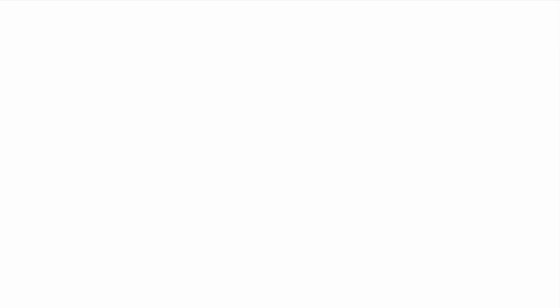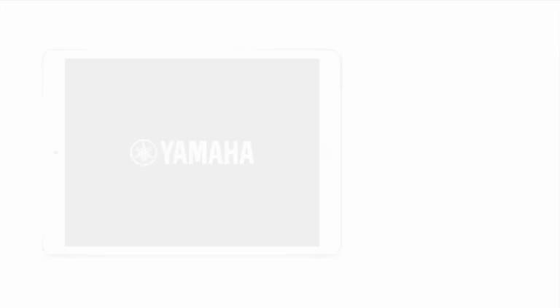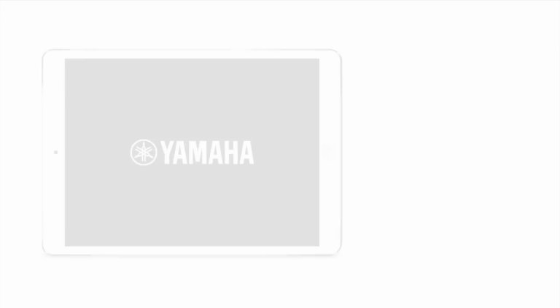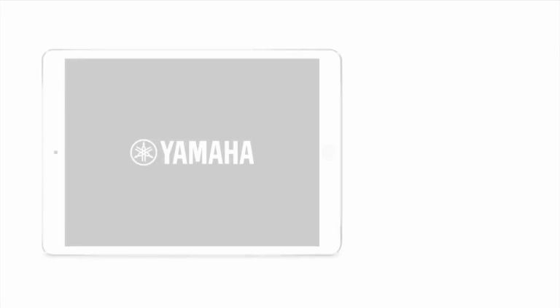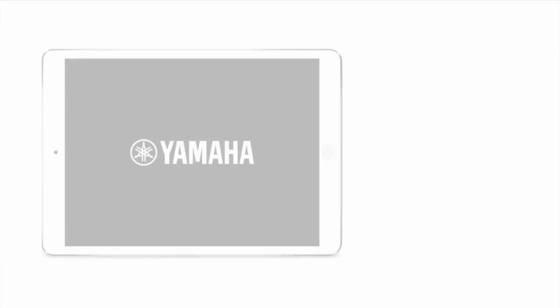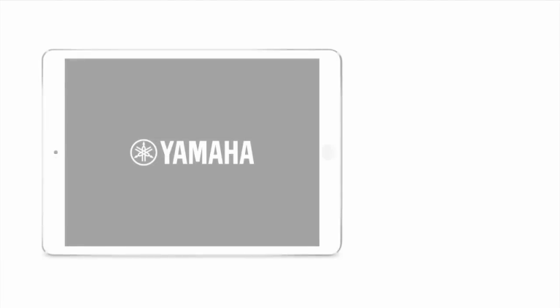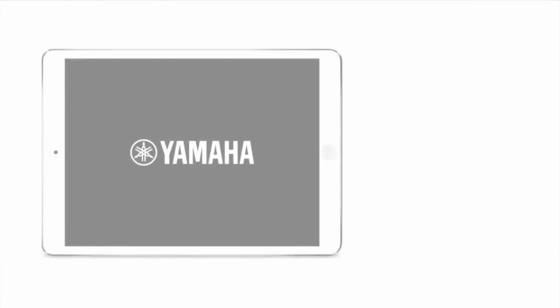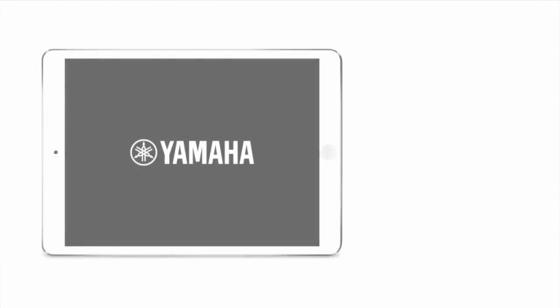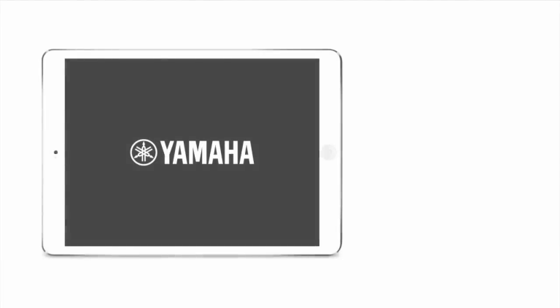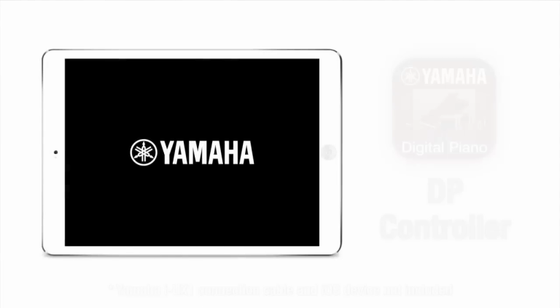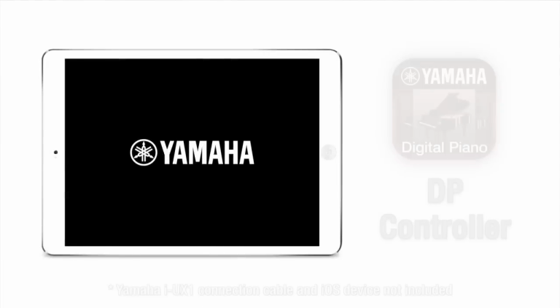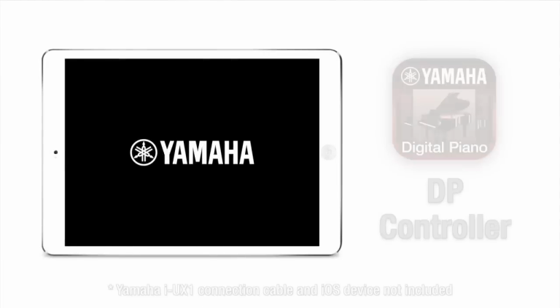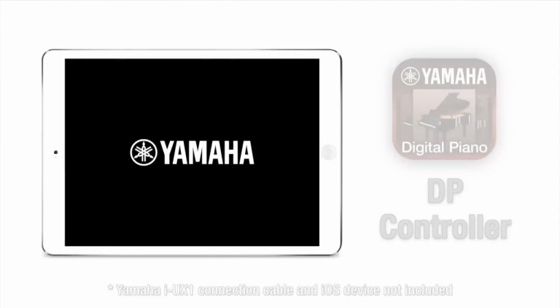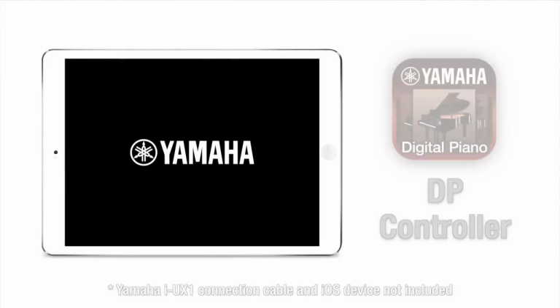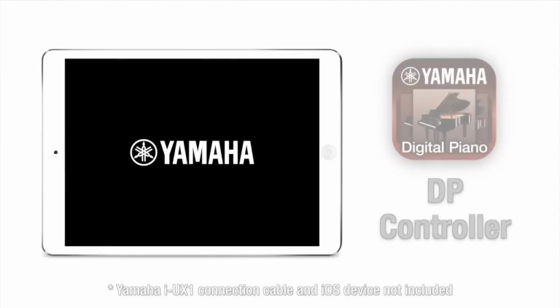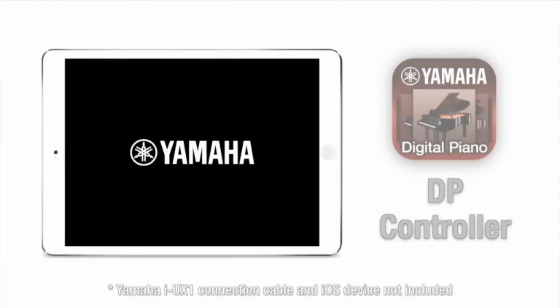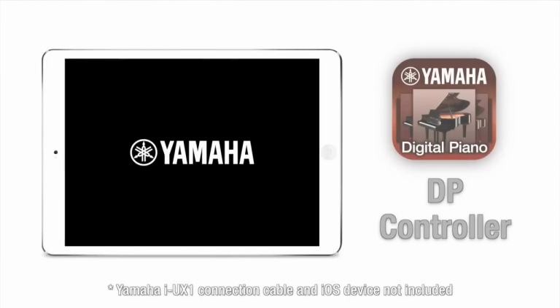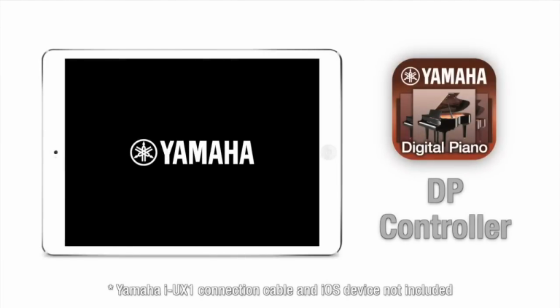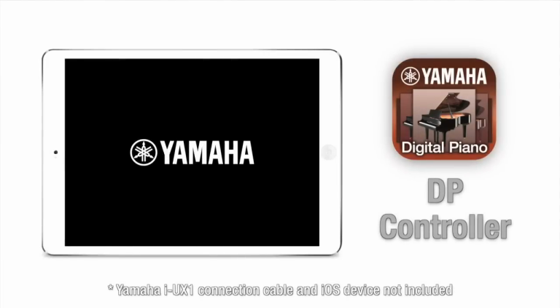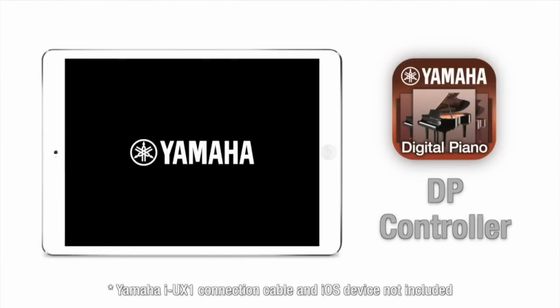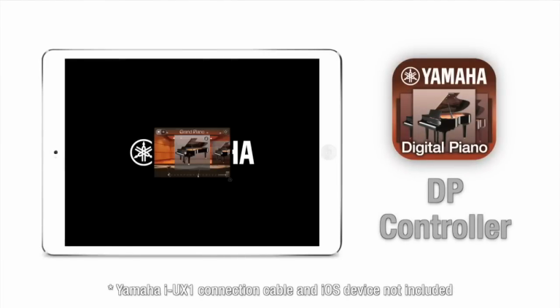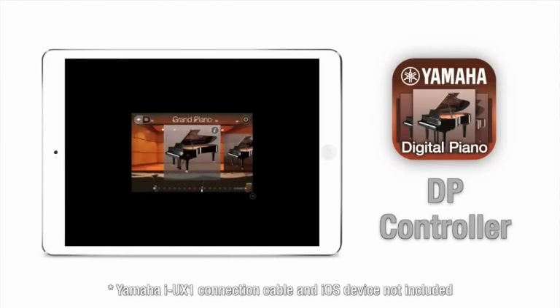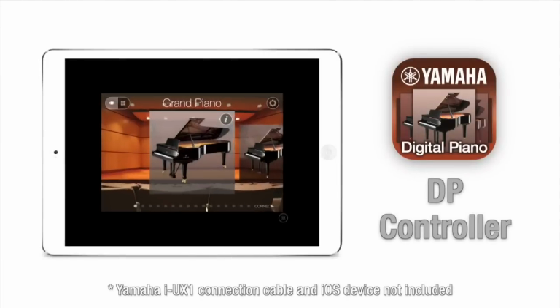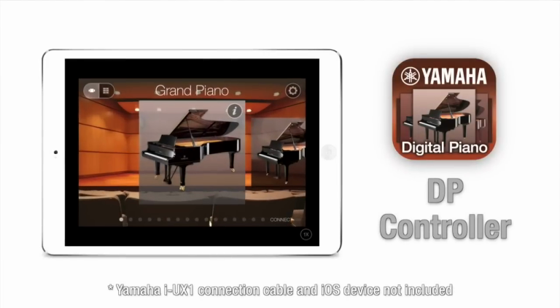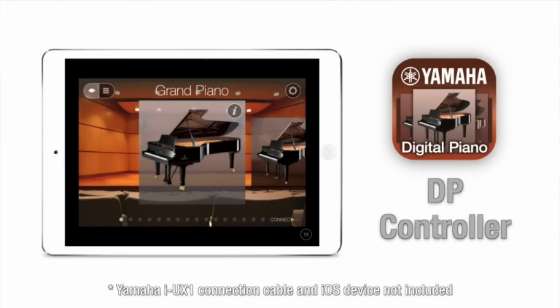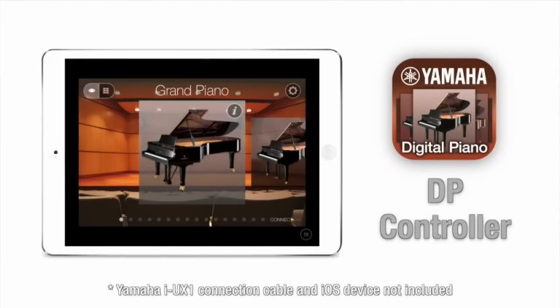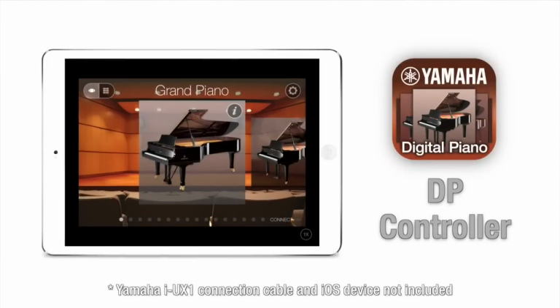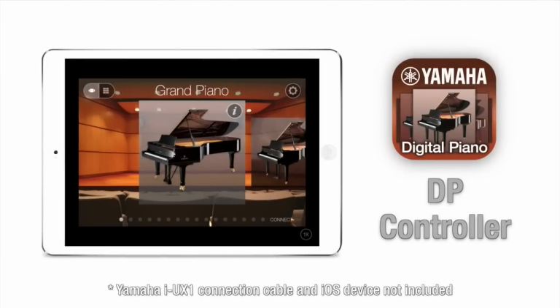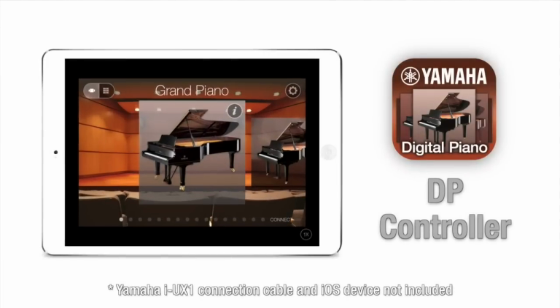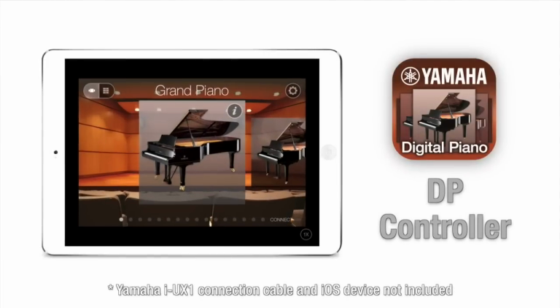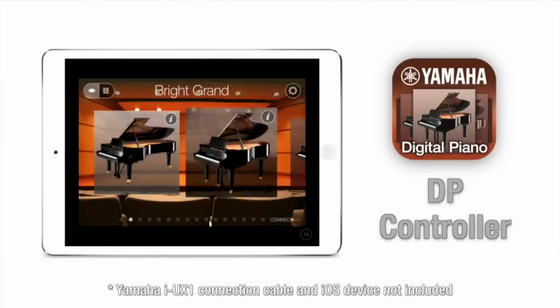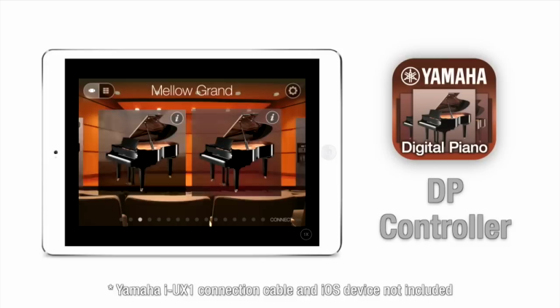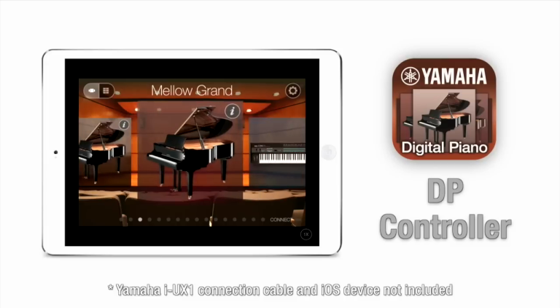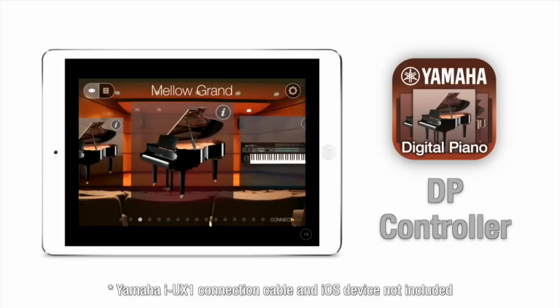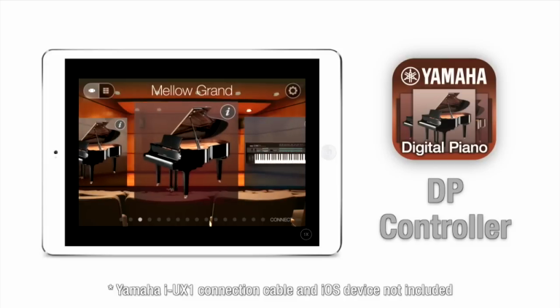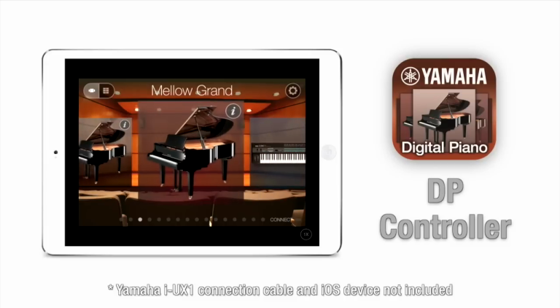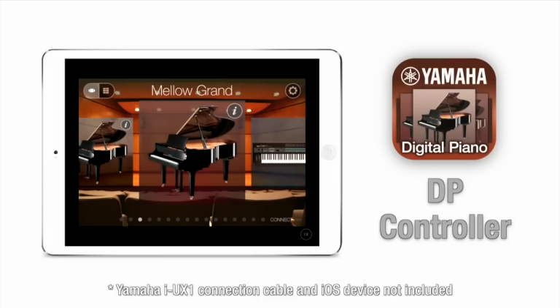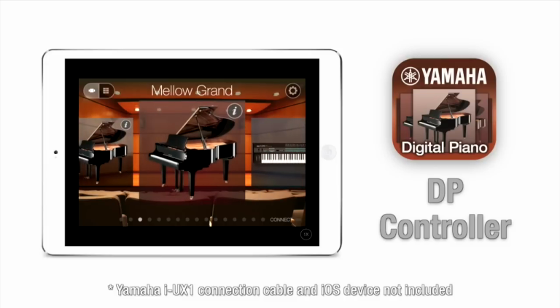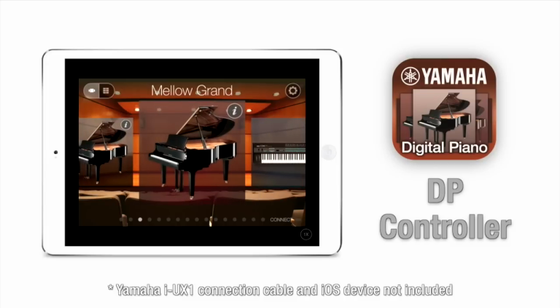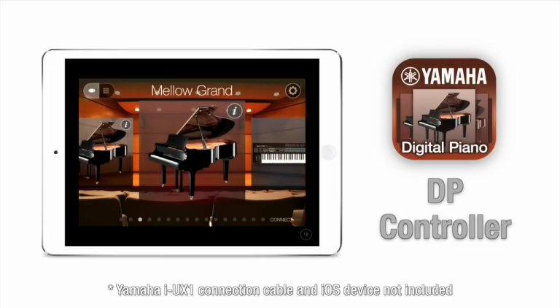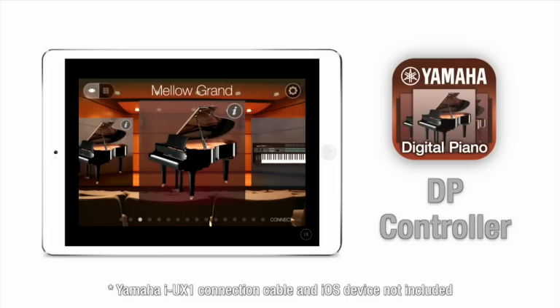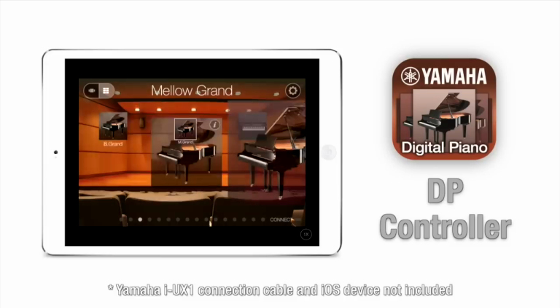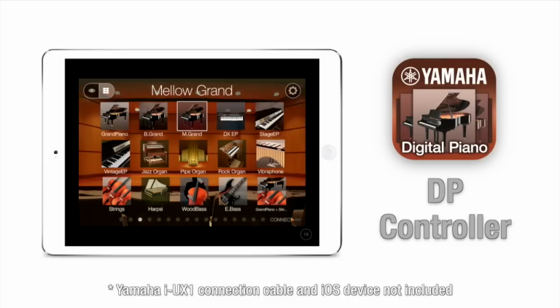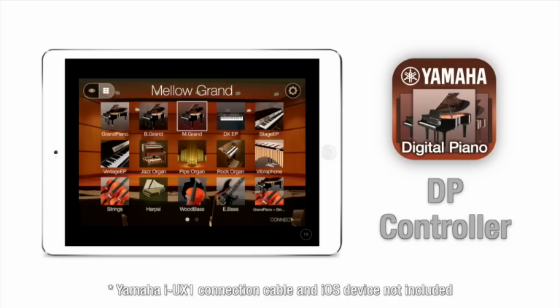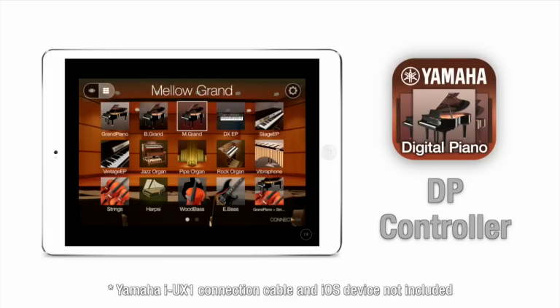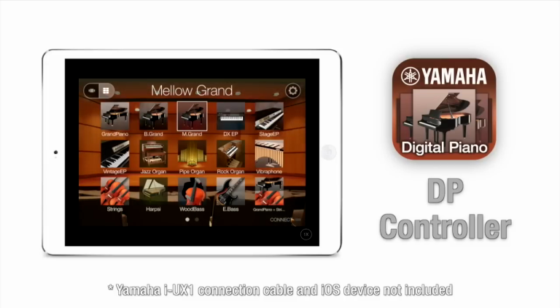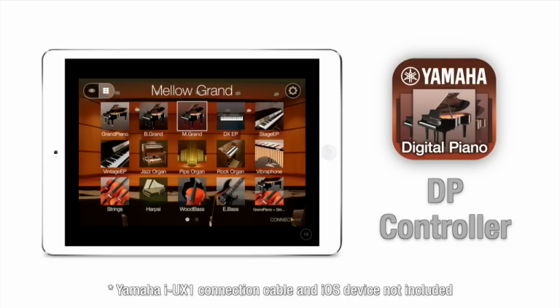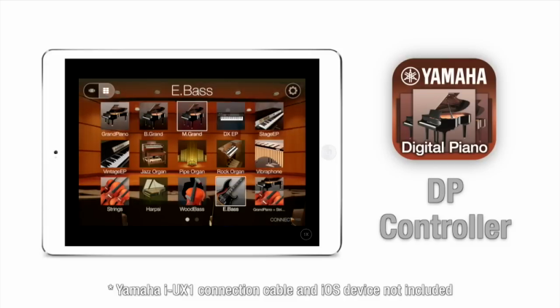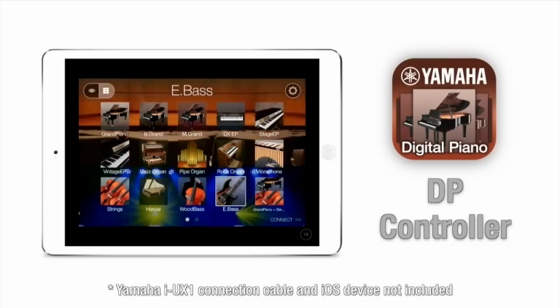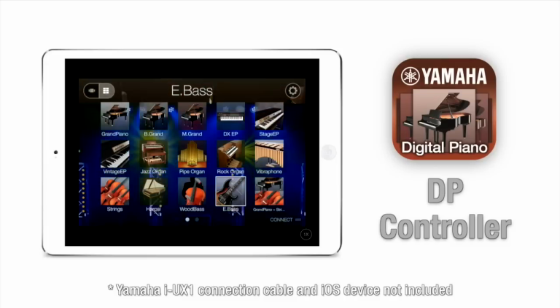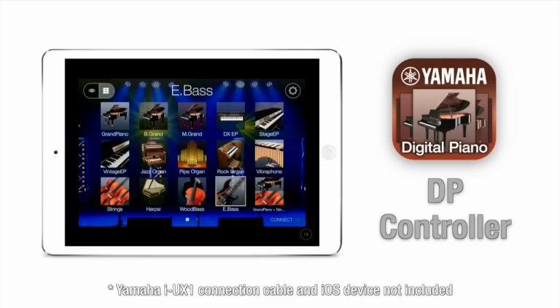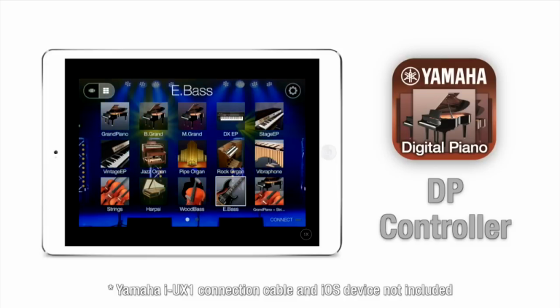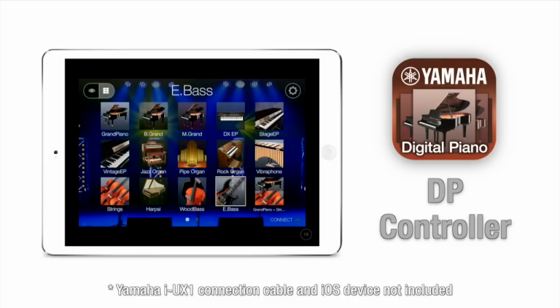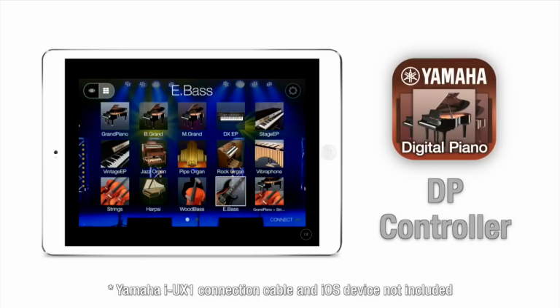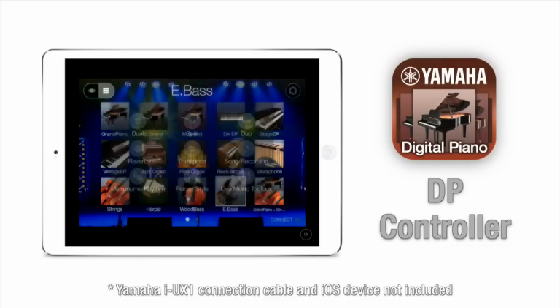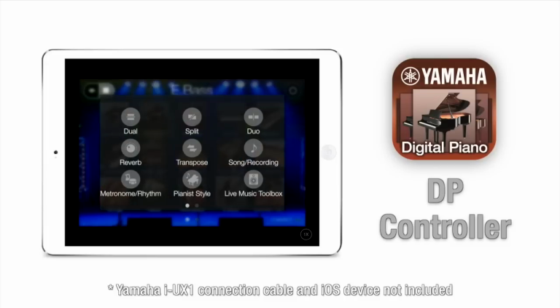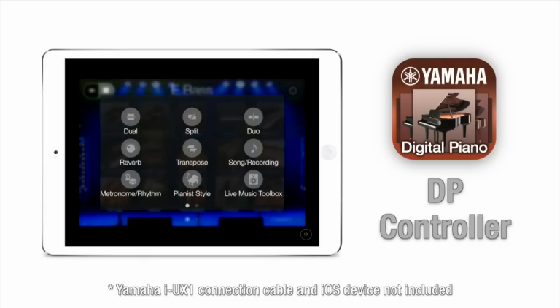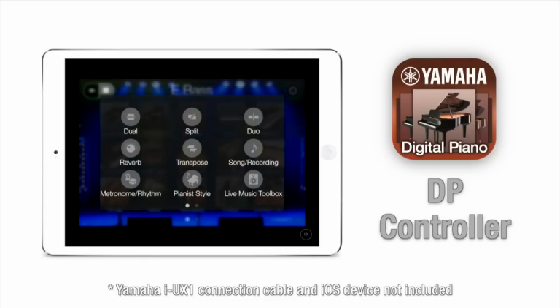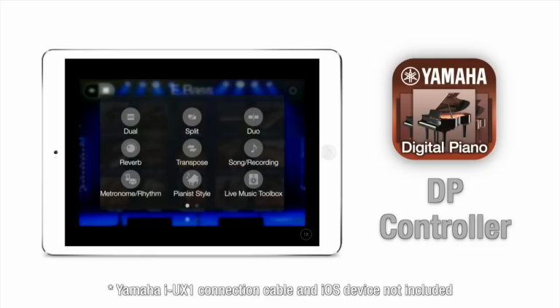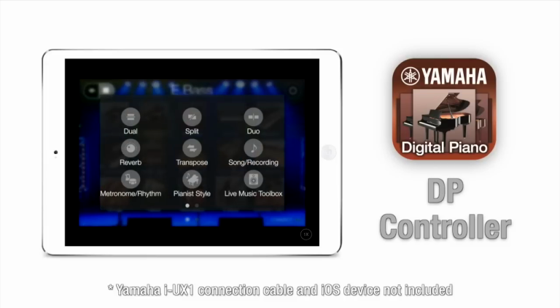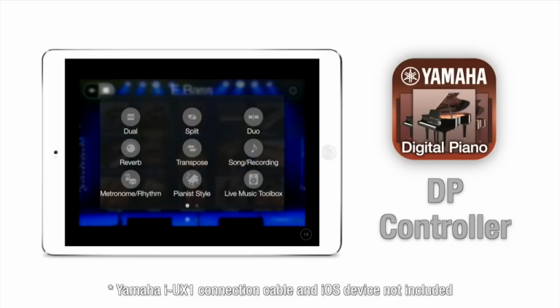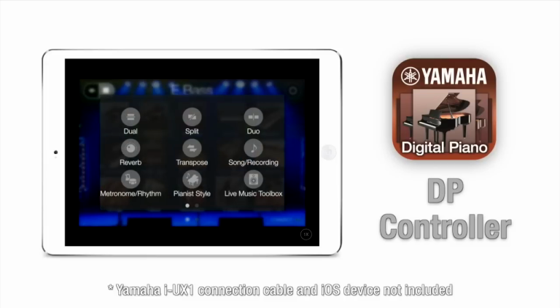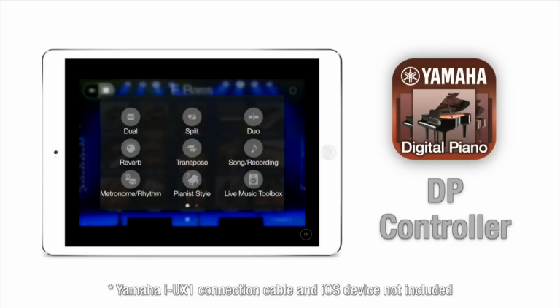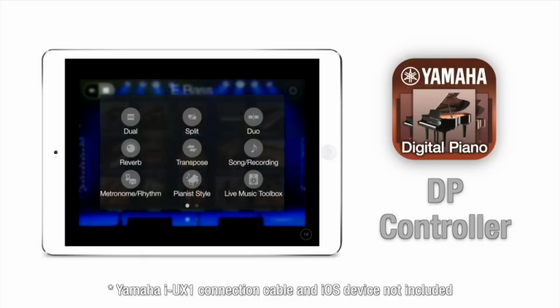There's even an app for your iOS device to give you intuitive touch screen control over the piano sounds and settings.